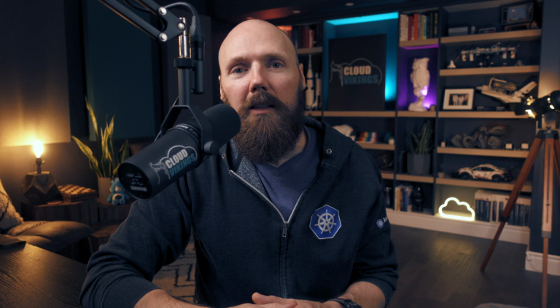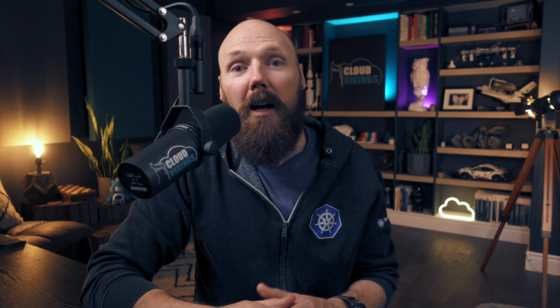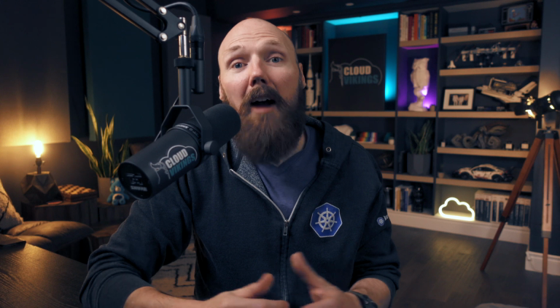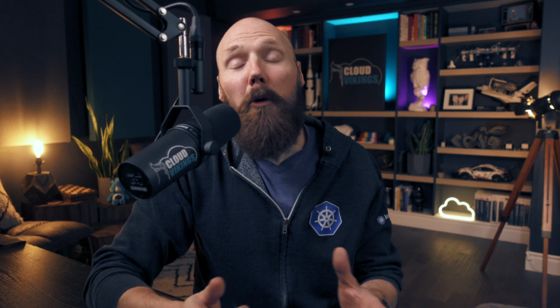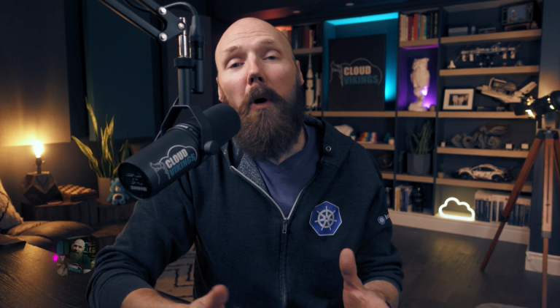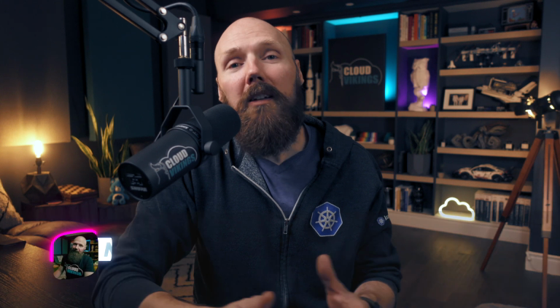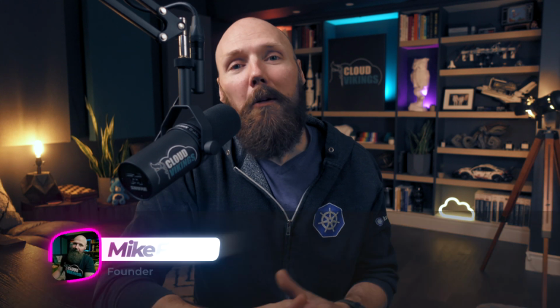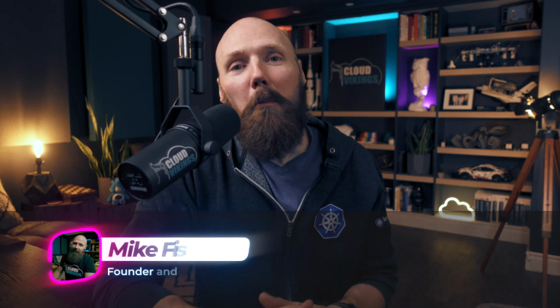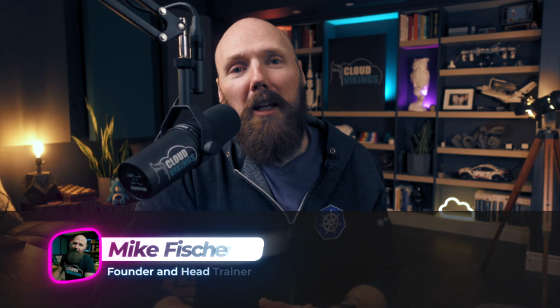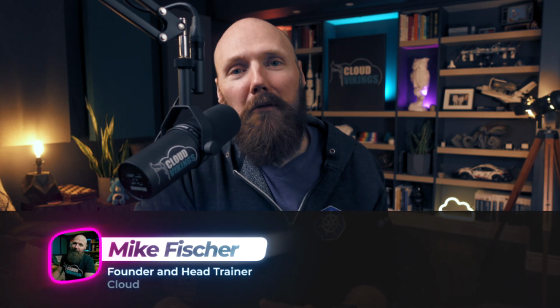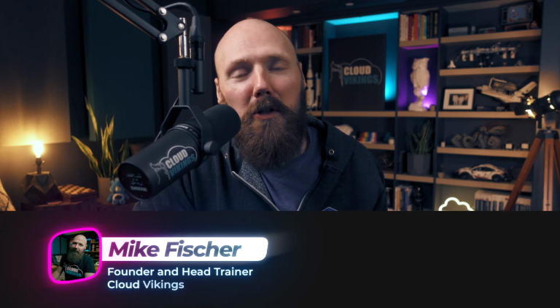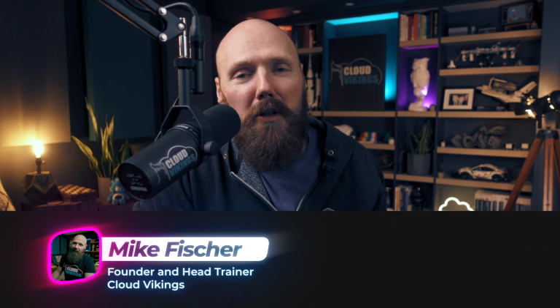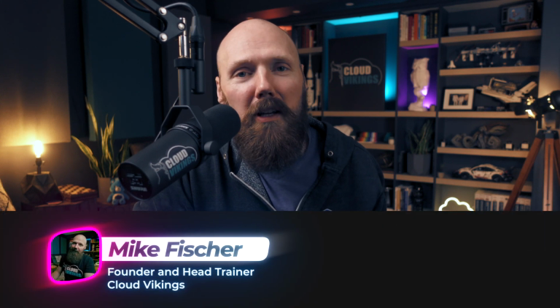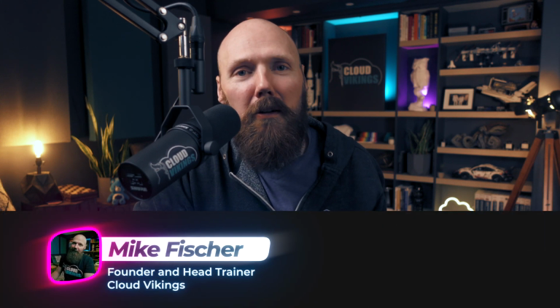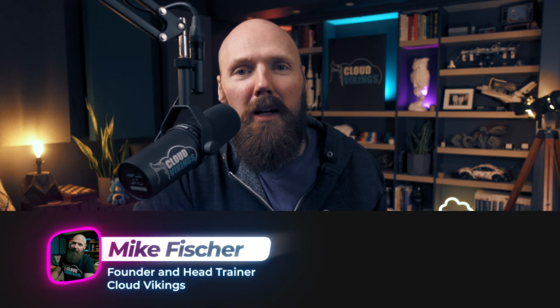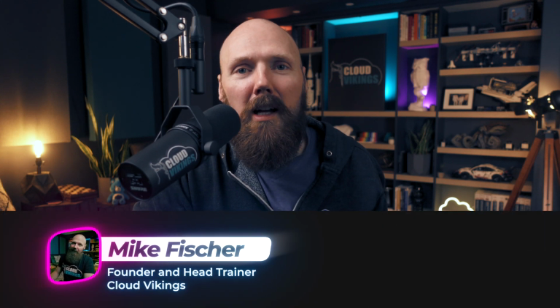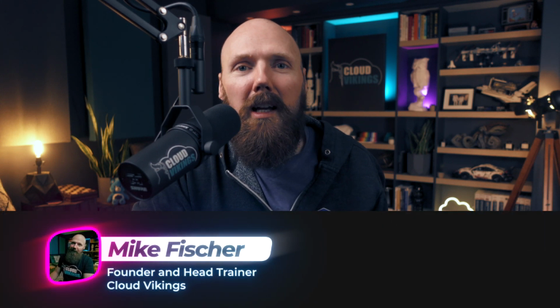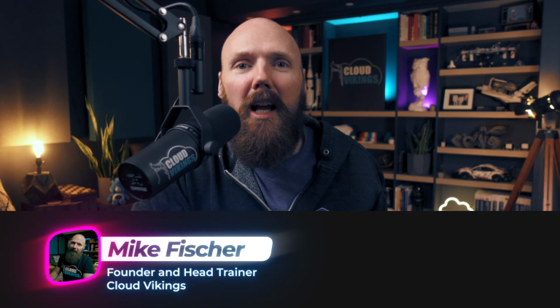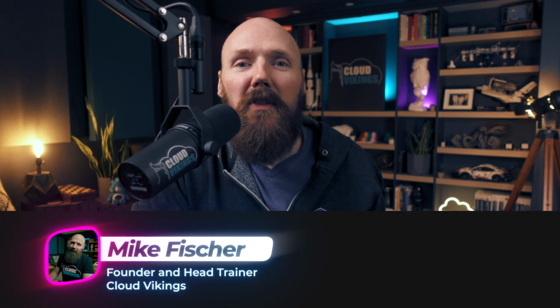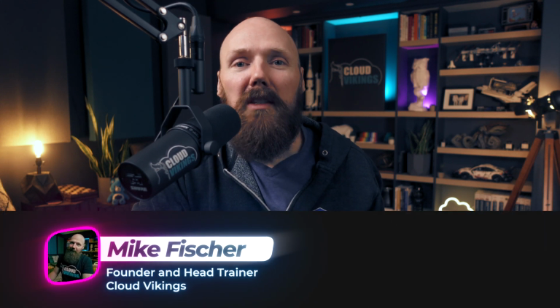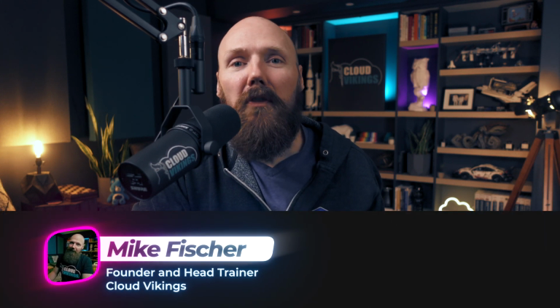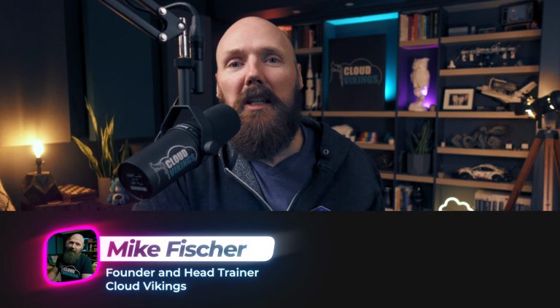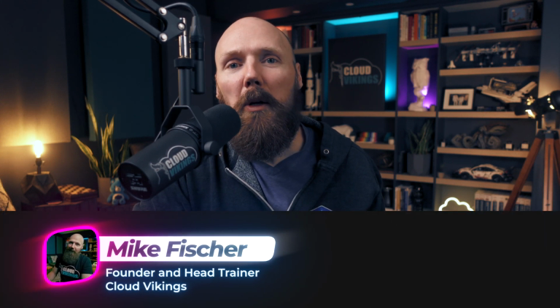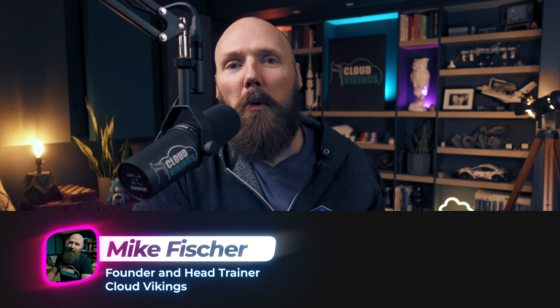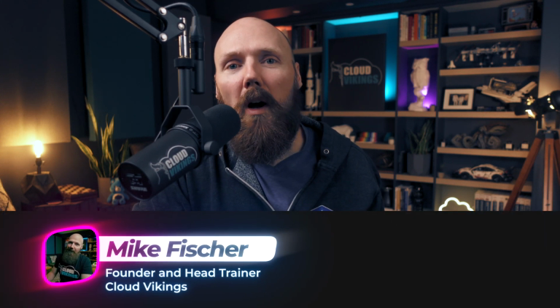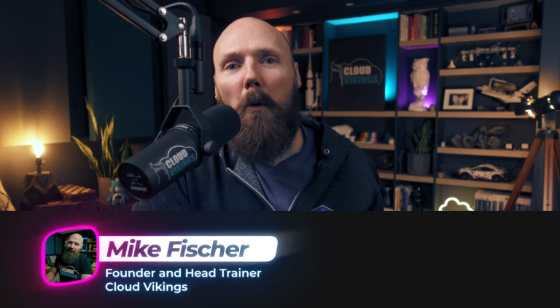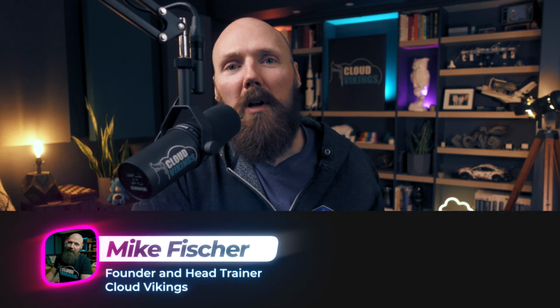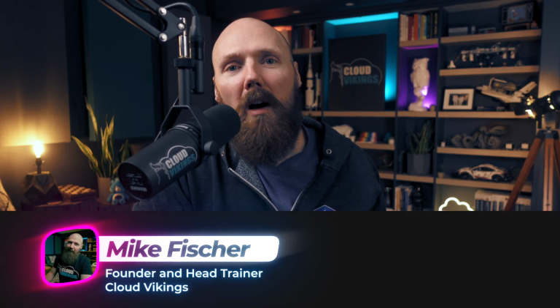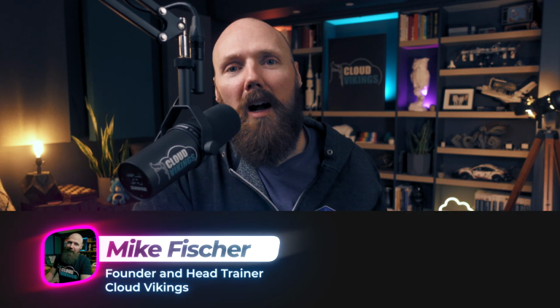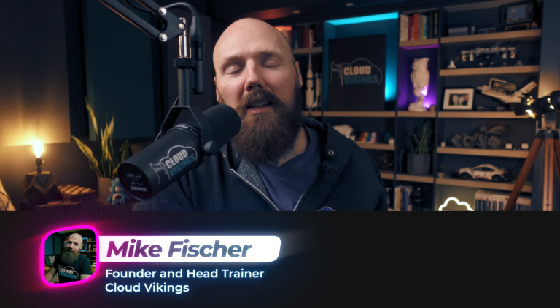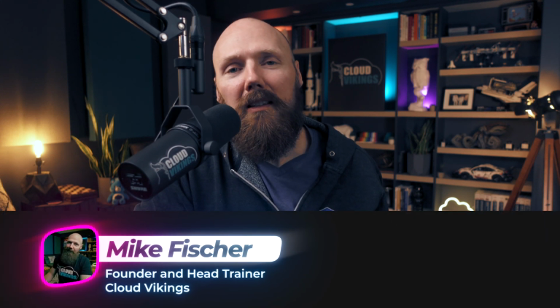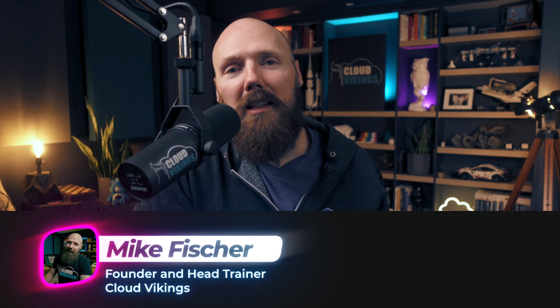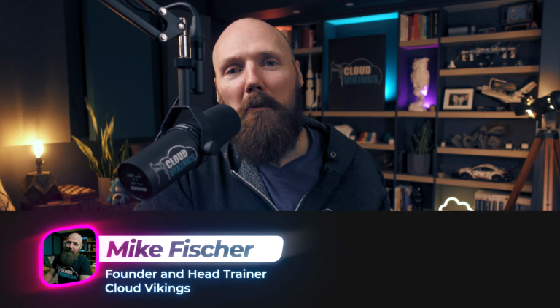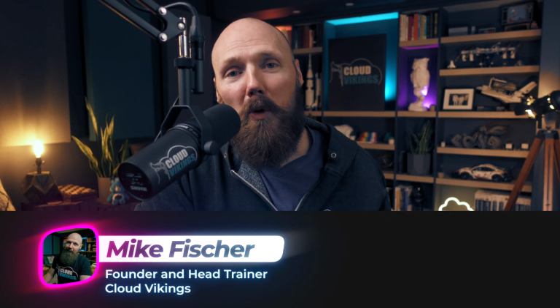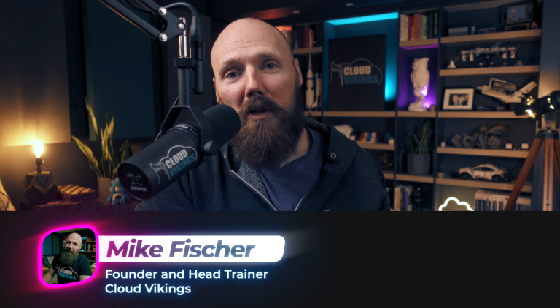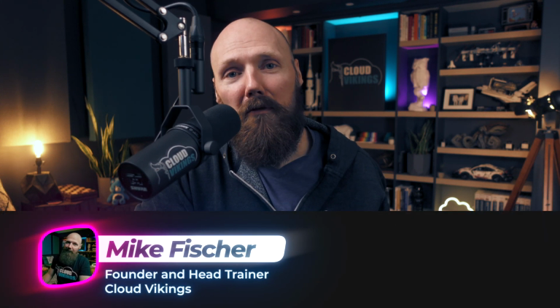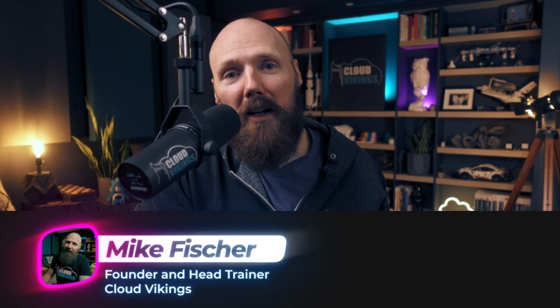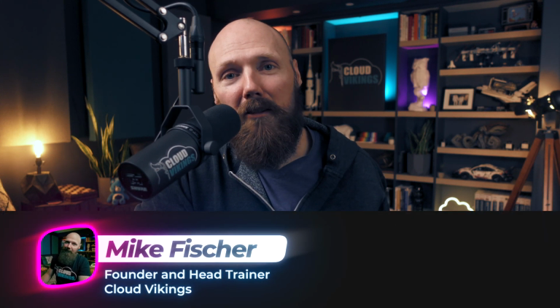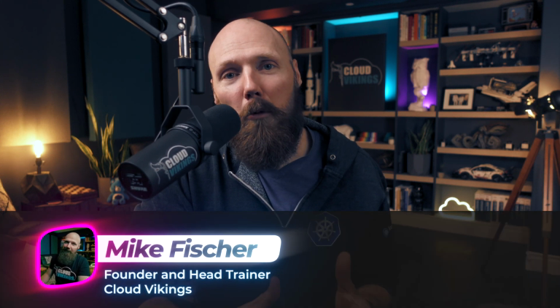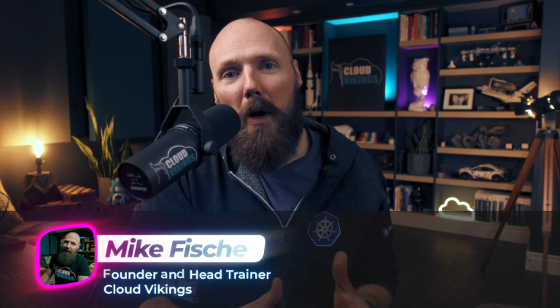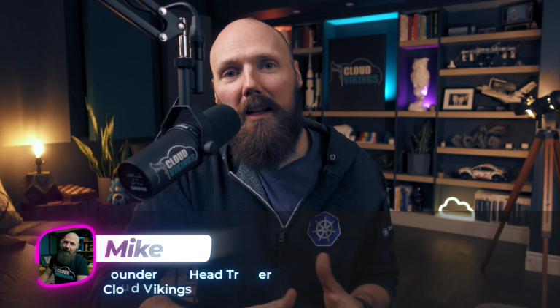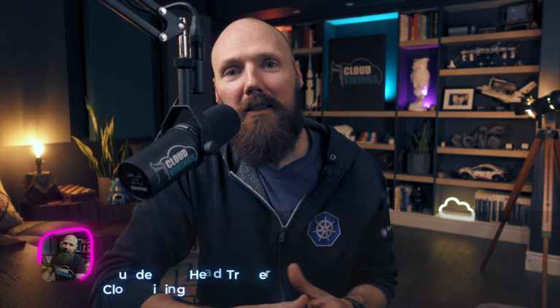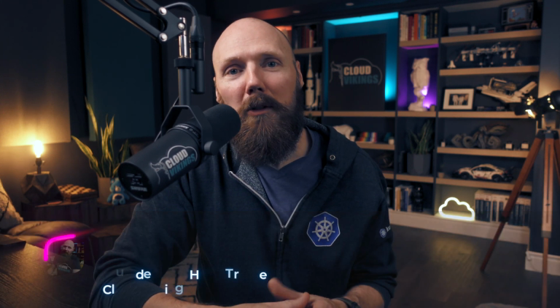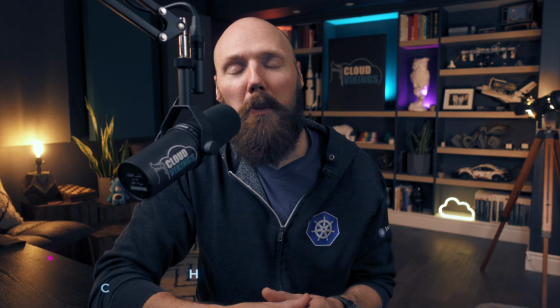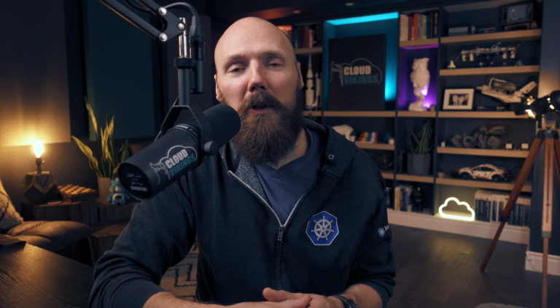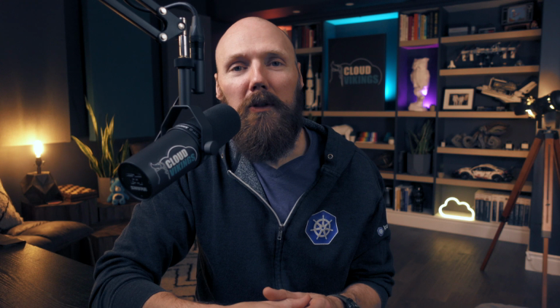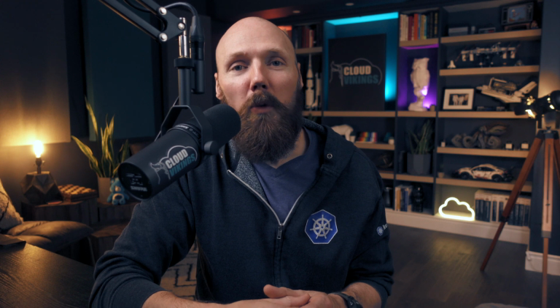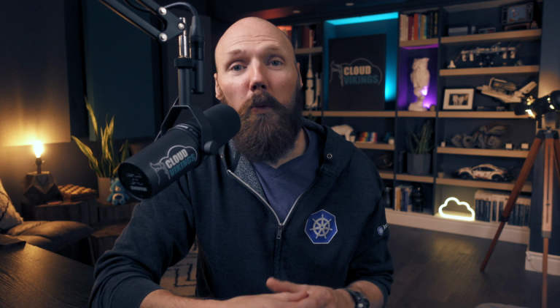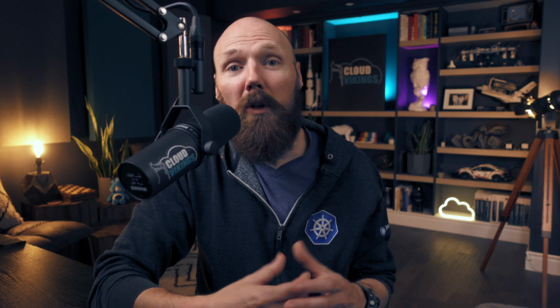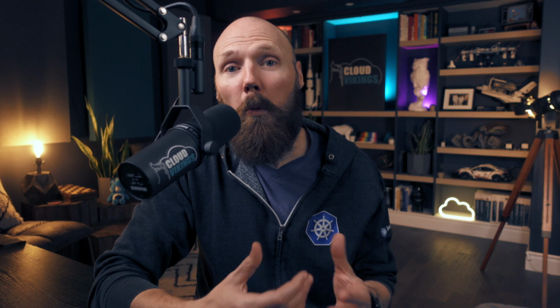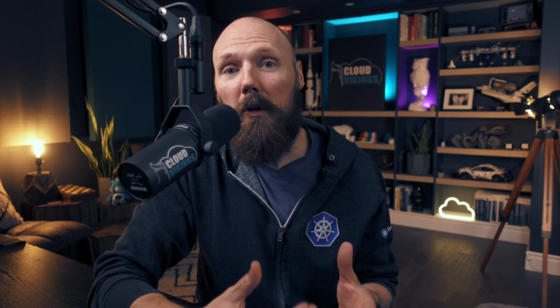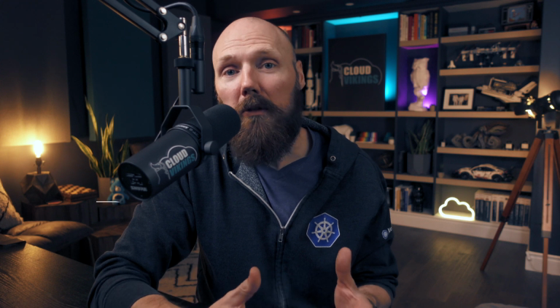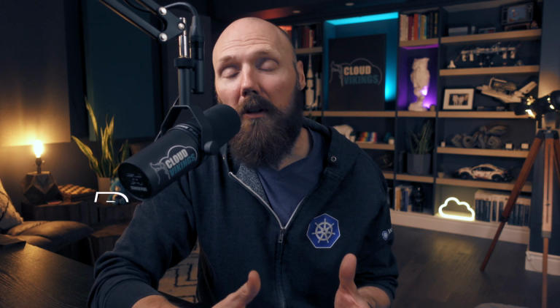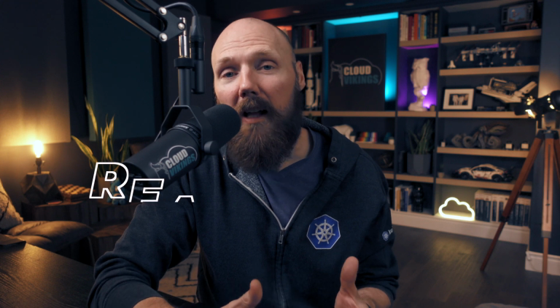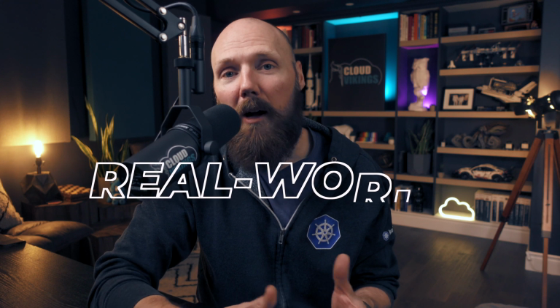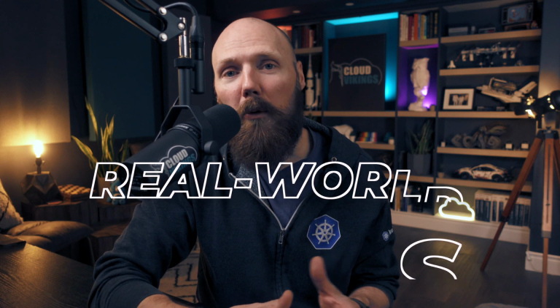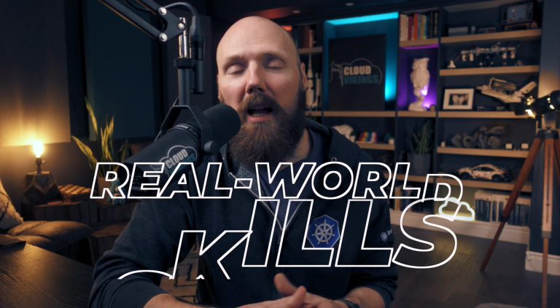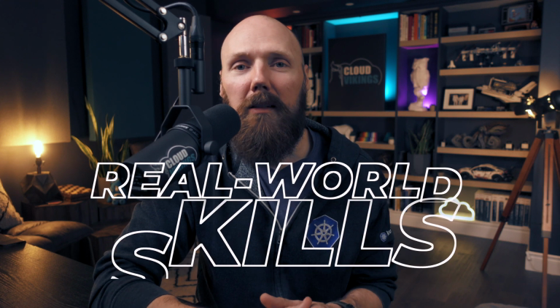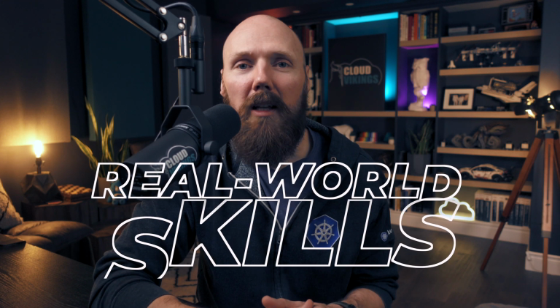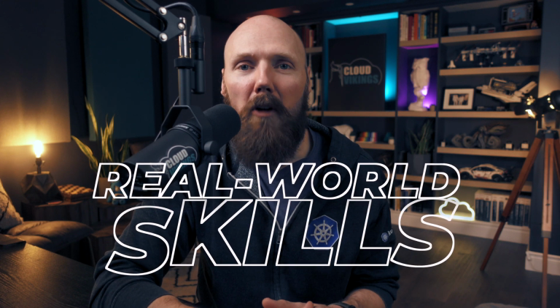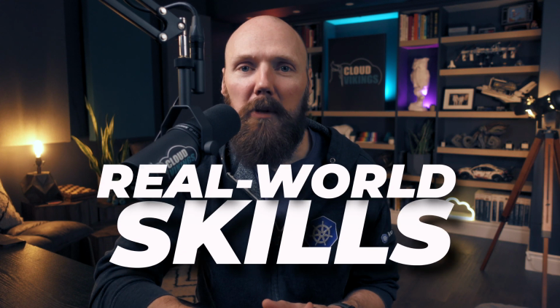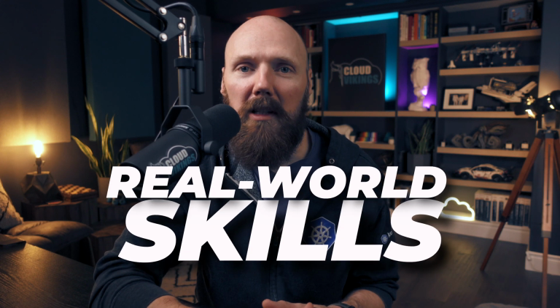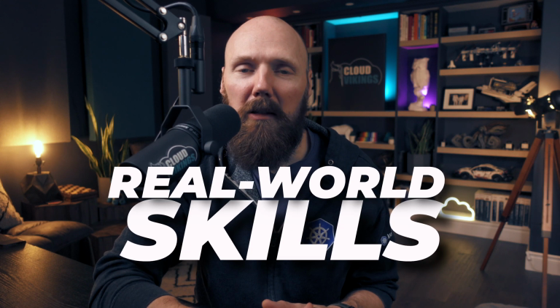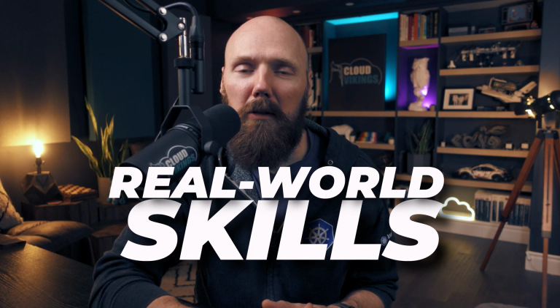Hi everyone, Mike Fisher here. In this video, I want to highlight the most effective way to build real-world cloud and DevOps skills.